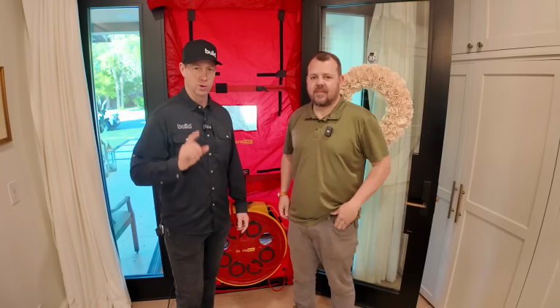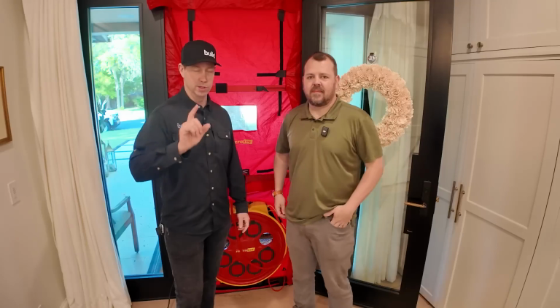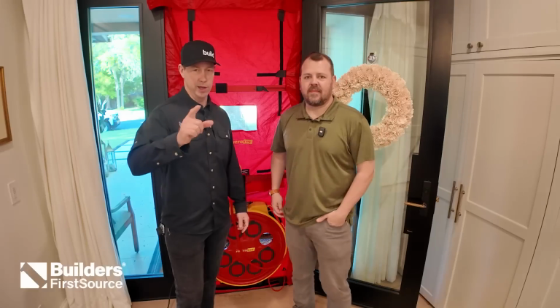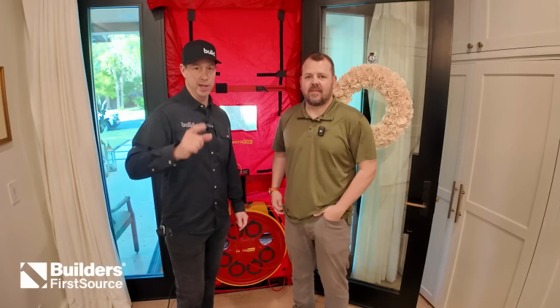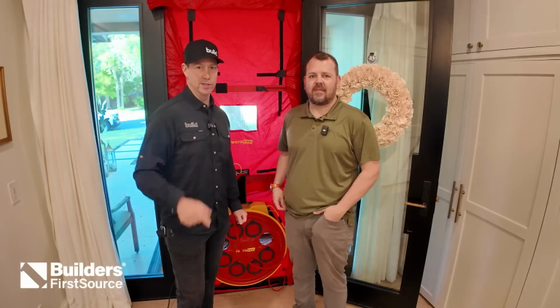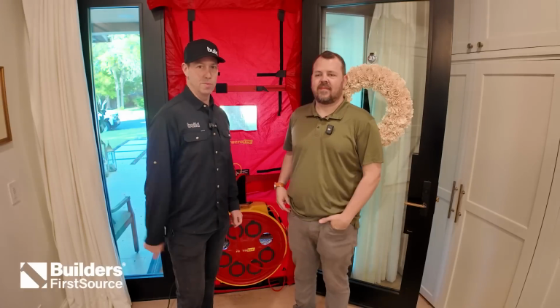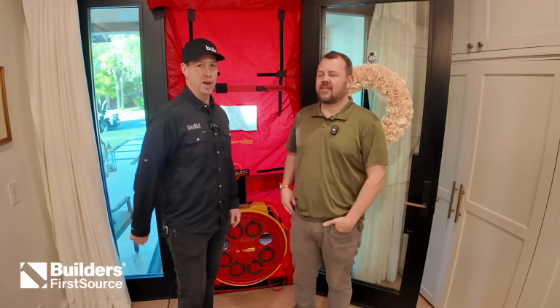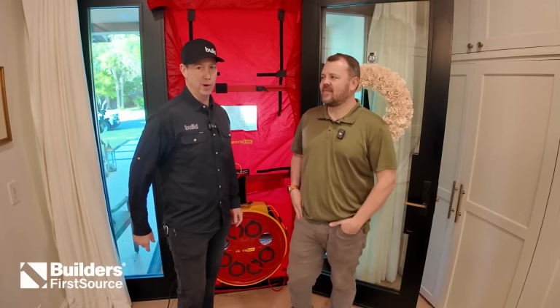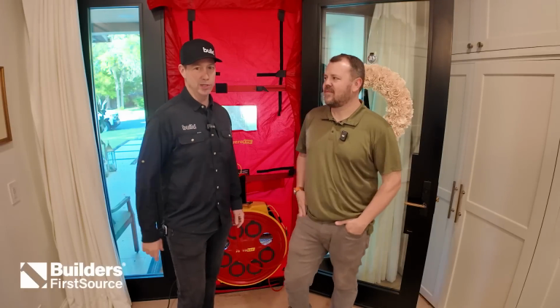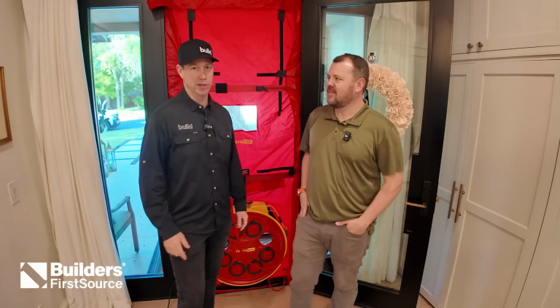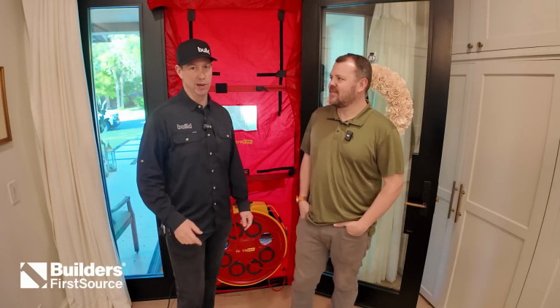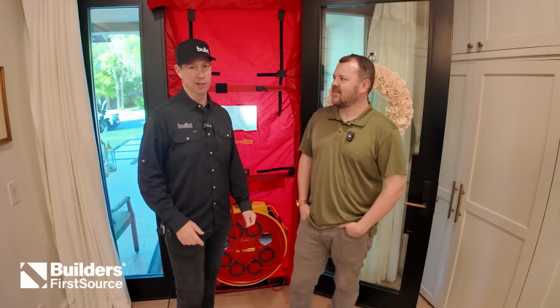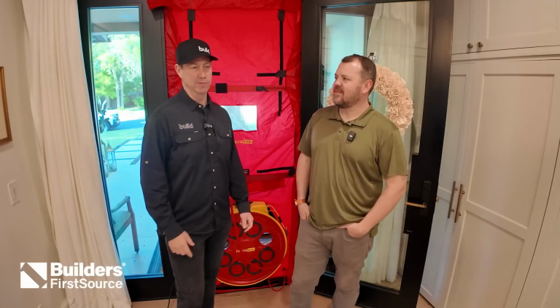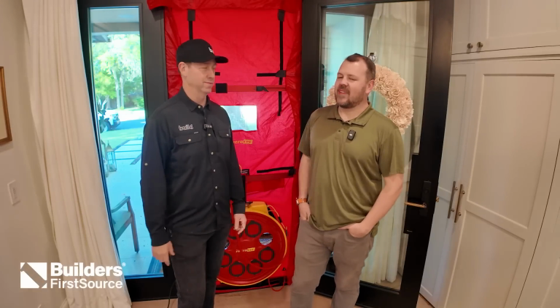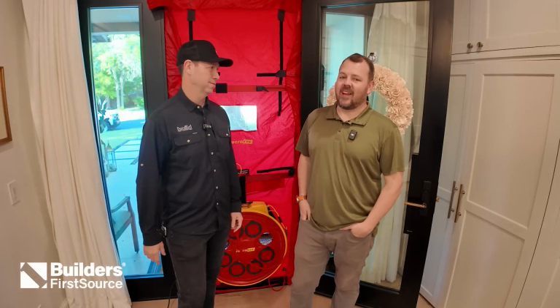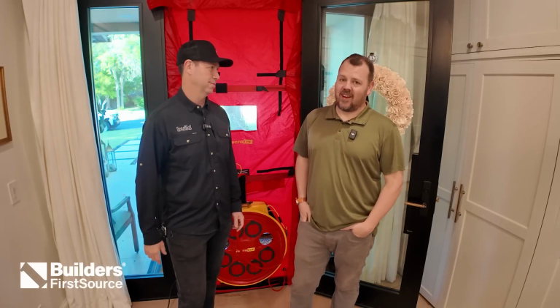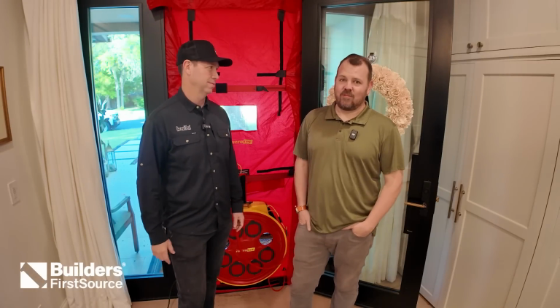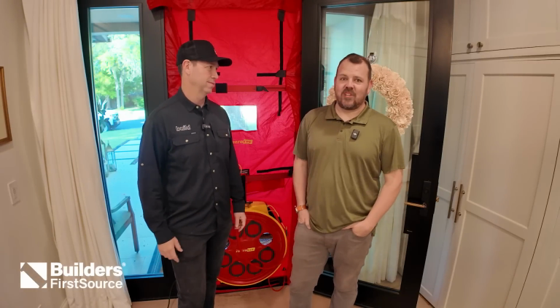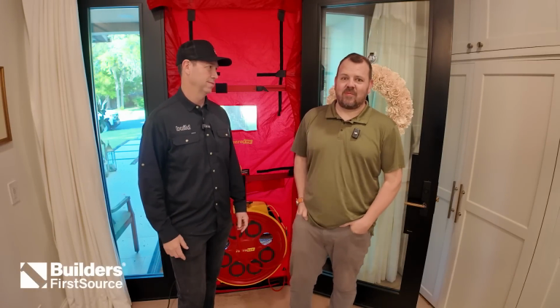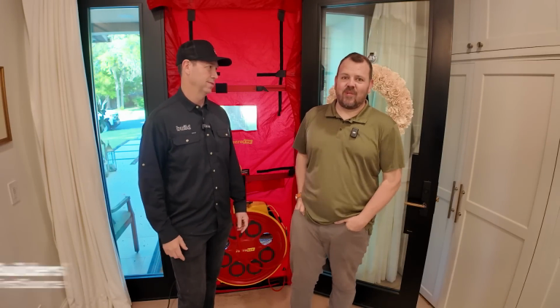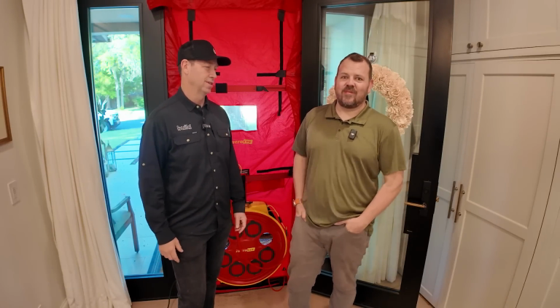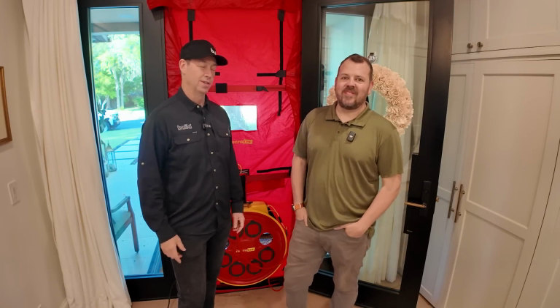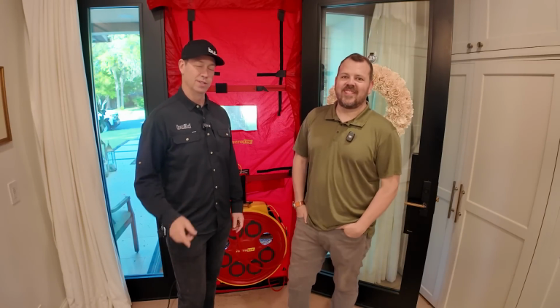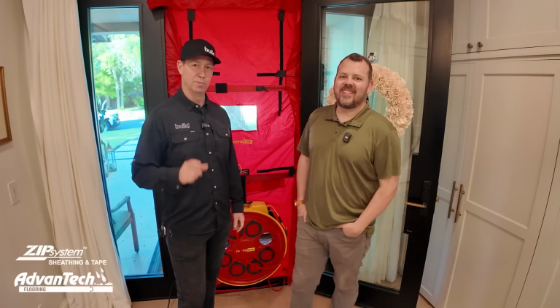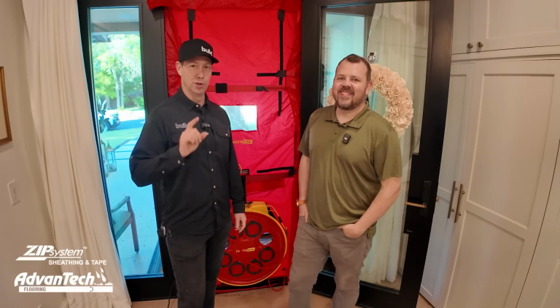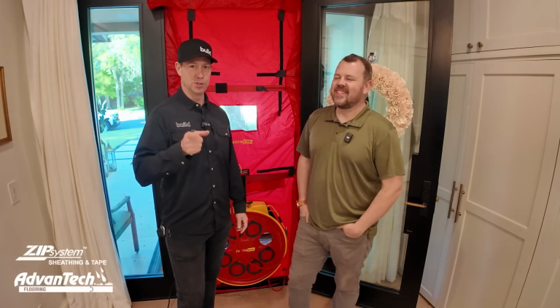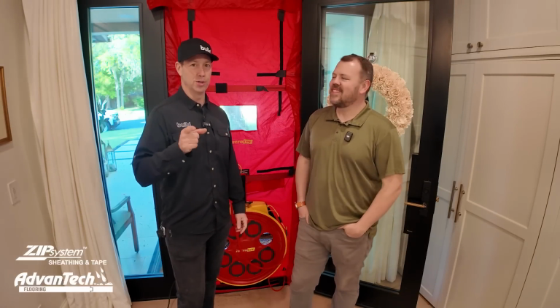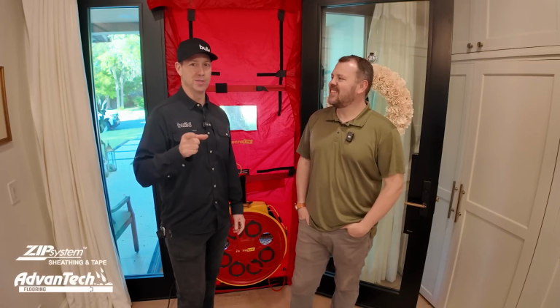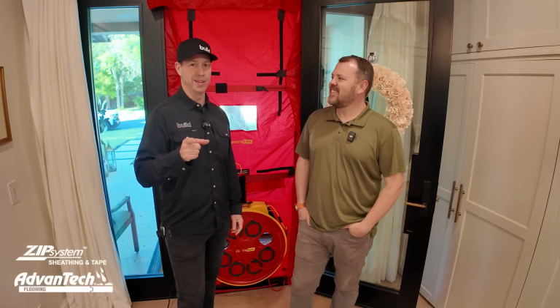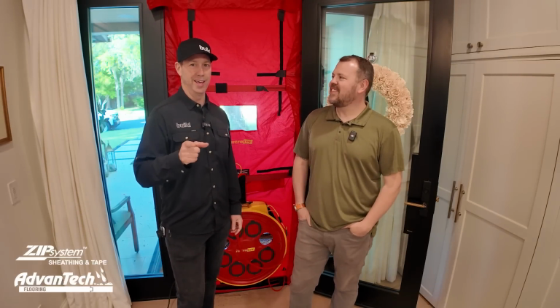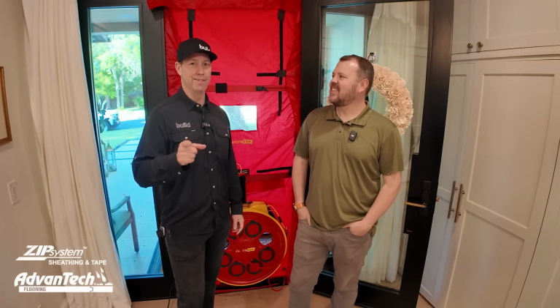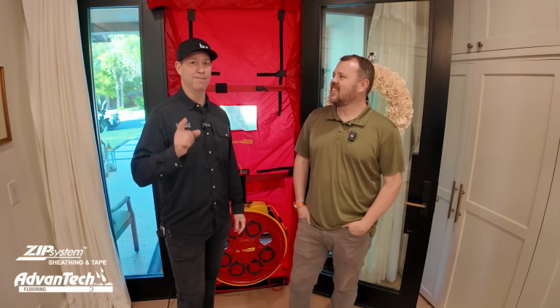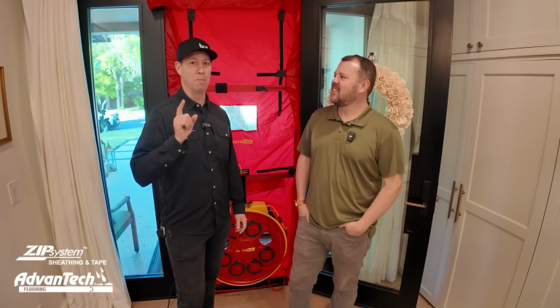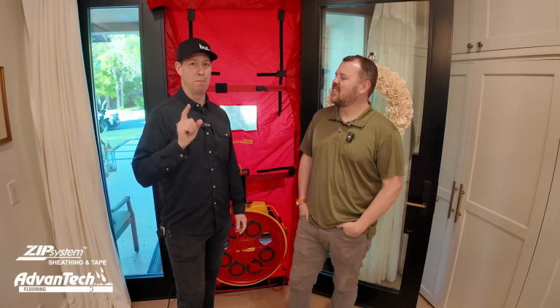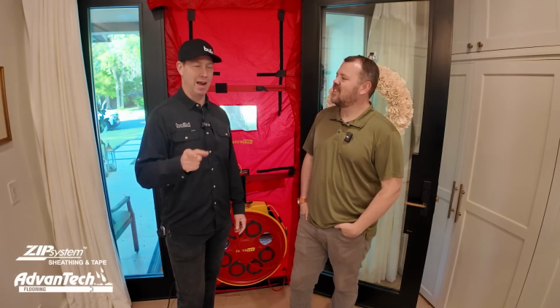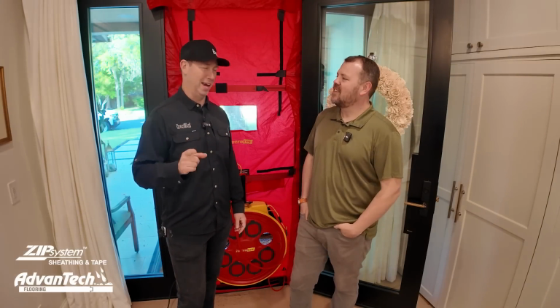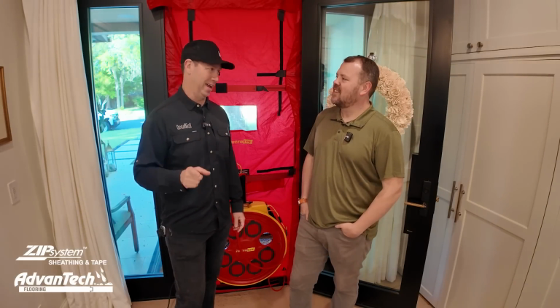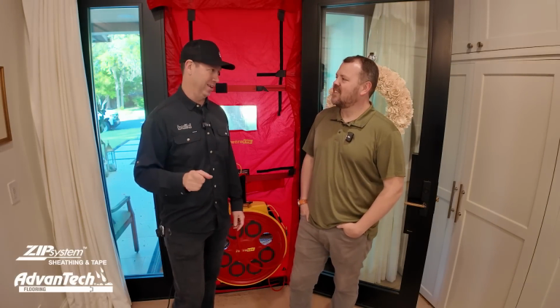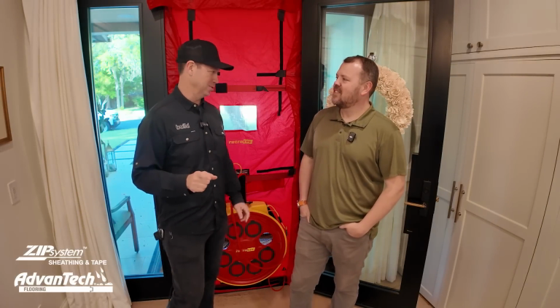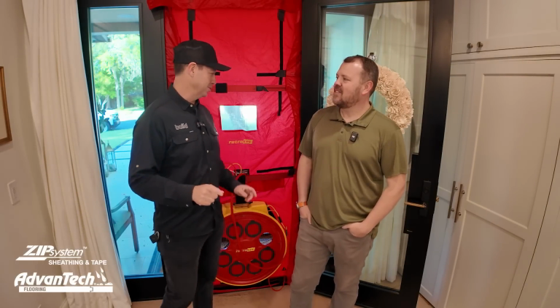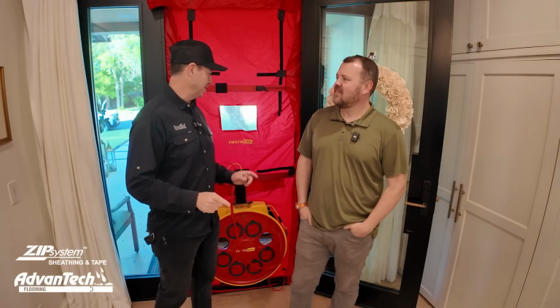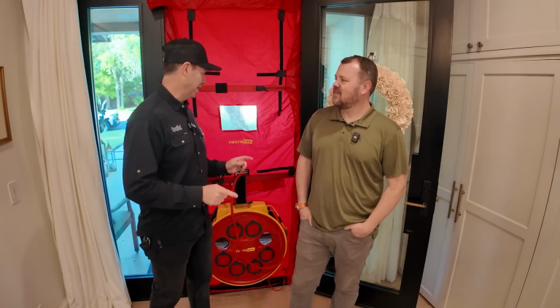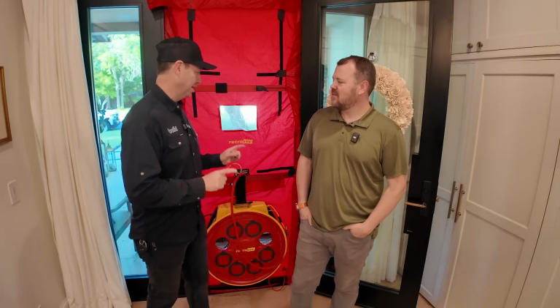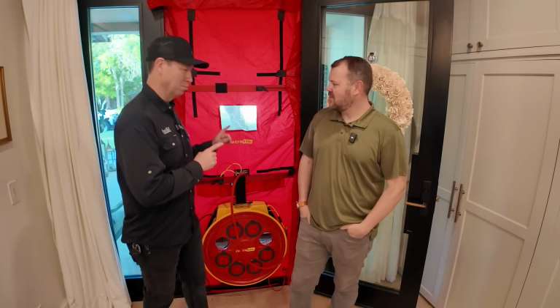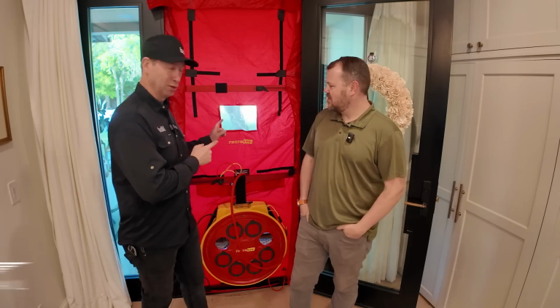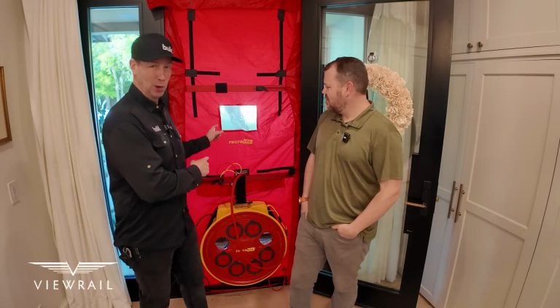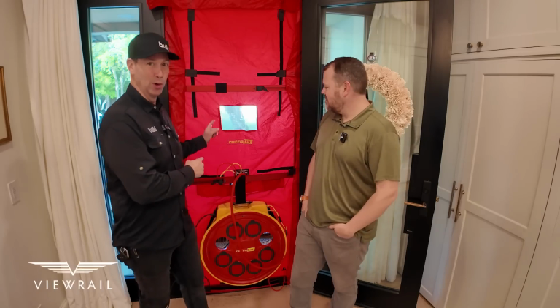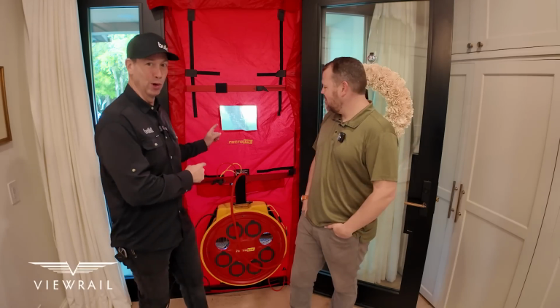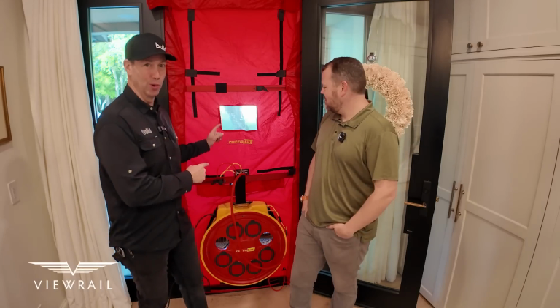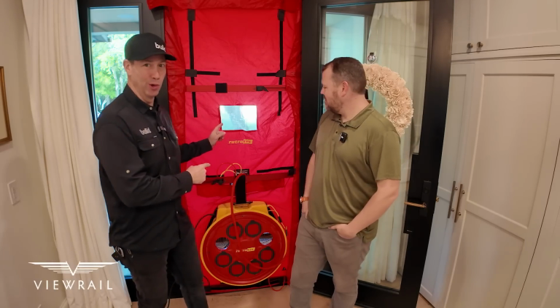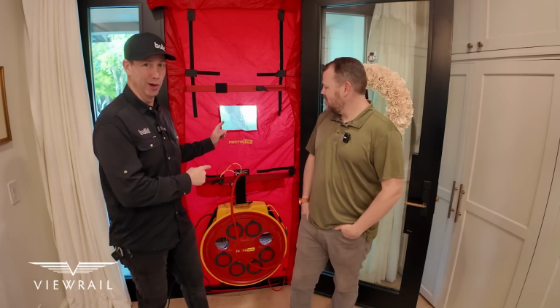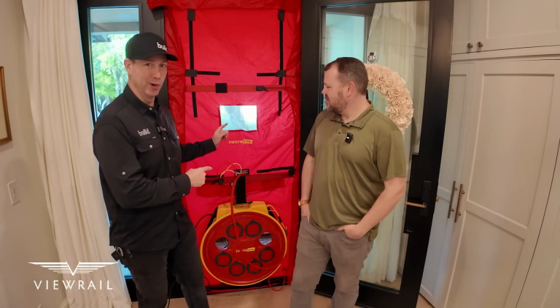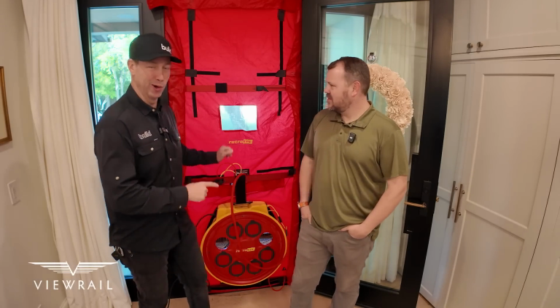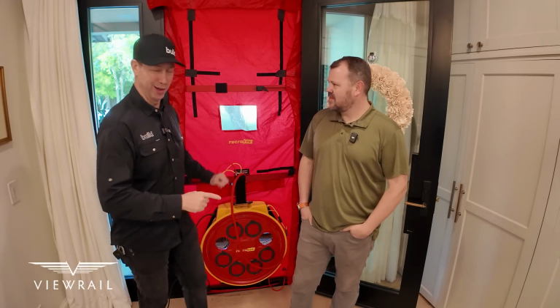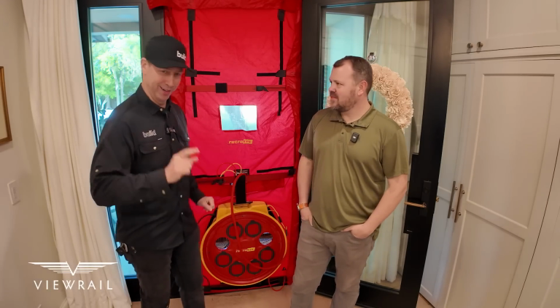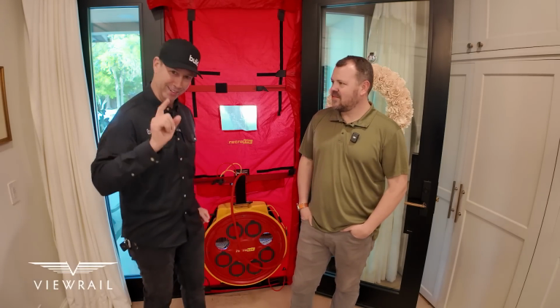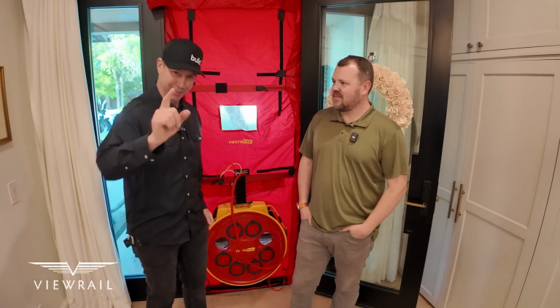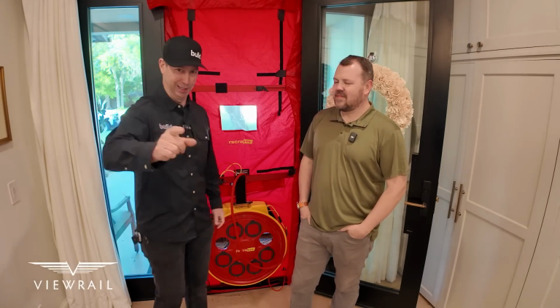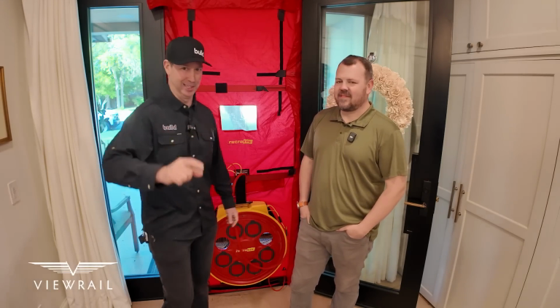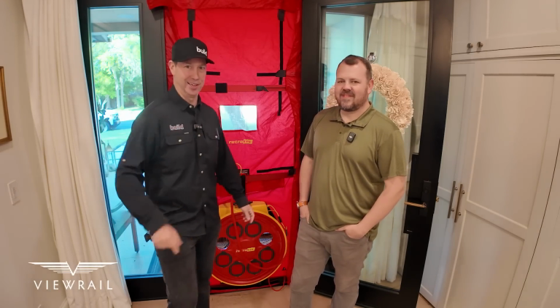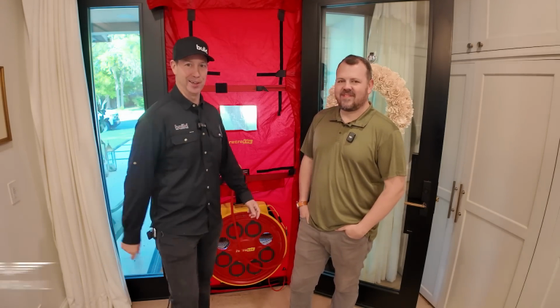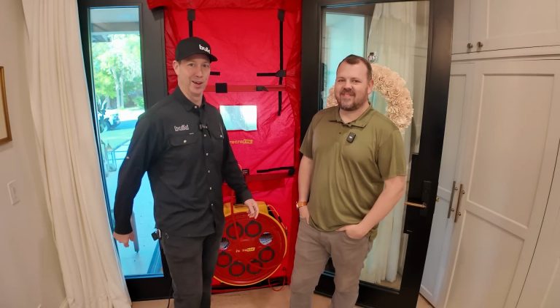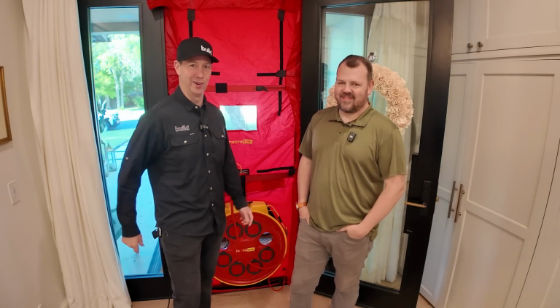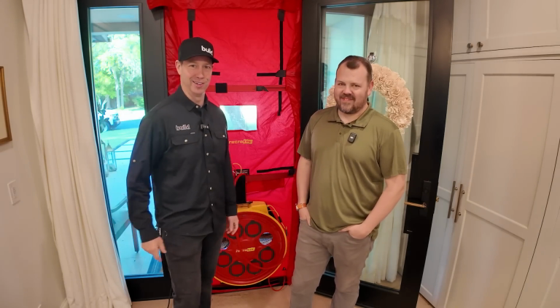What's up guys? I'm Matt Reisinger, and I'm Jake Bruton. The Build Show today from my house. We're talking blower door 101. Let's get going.